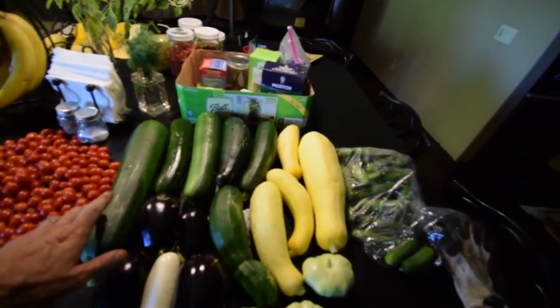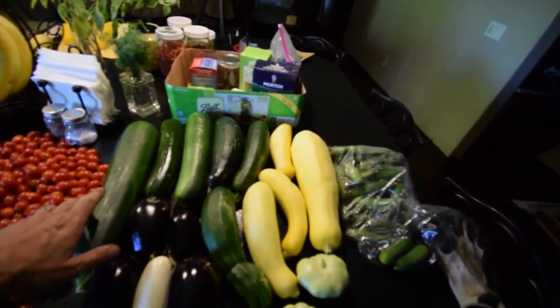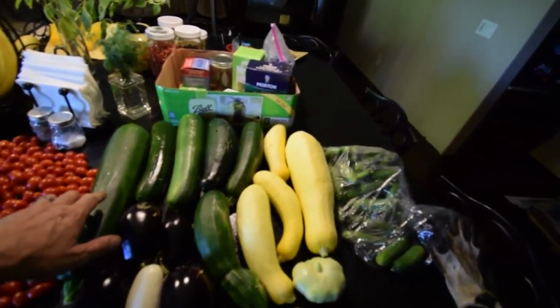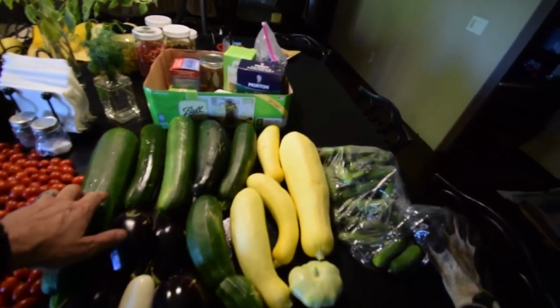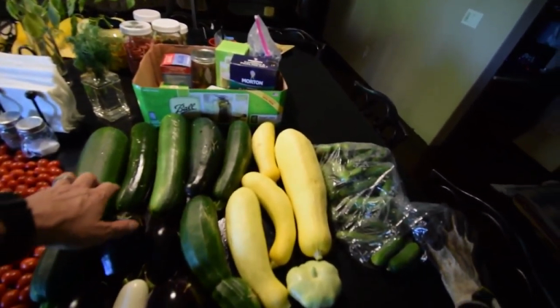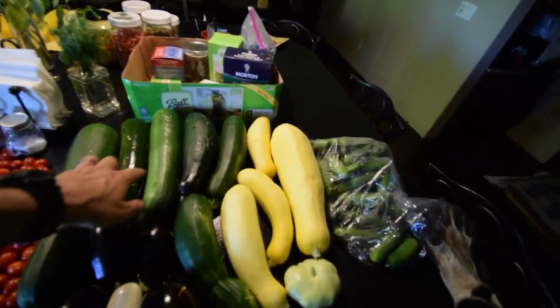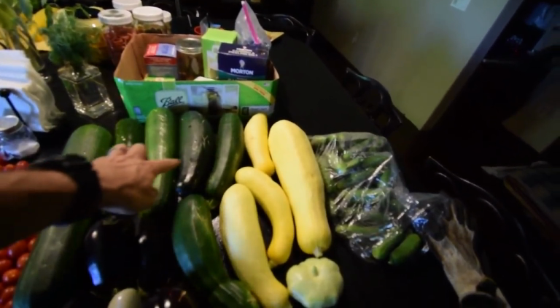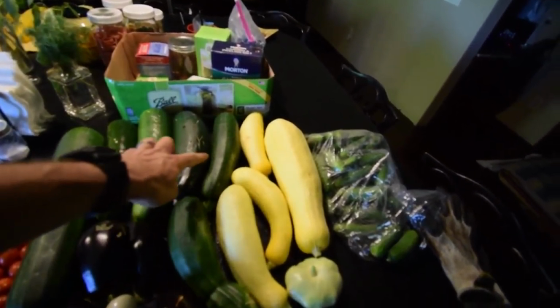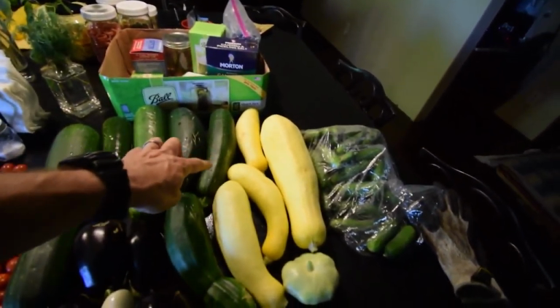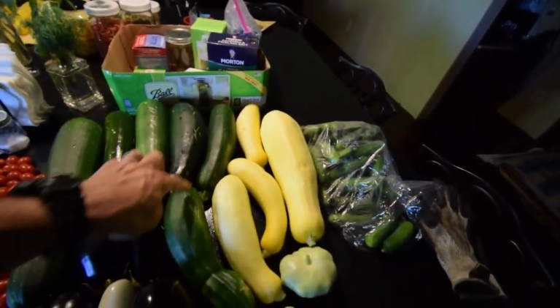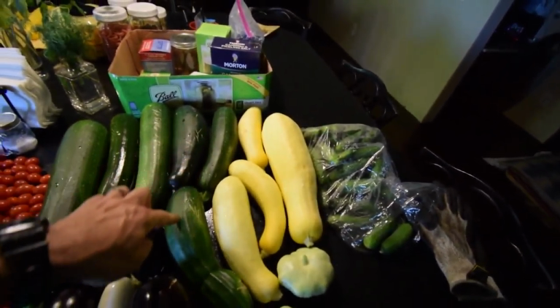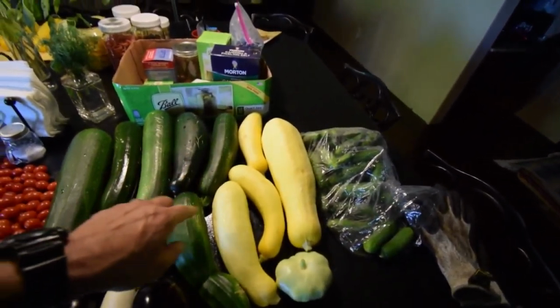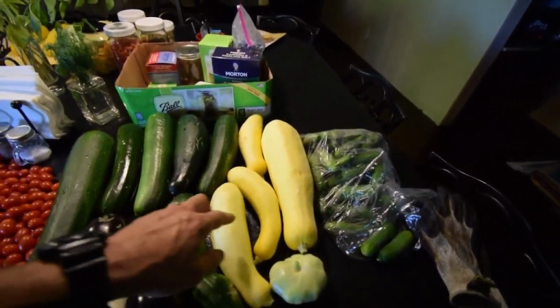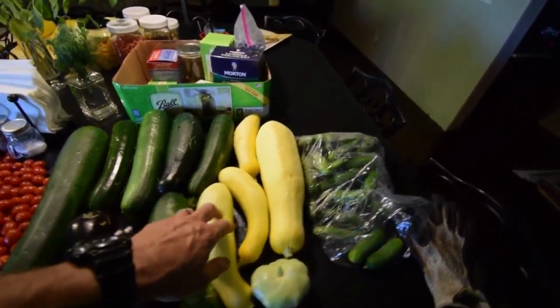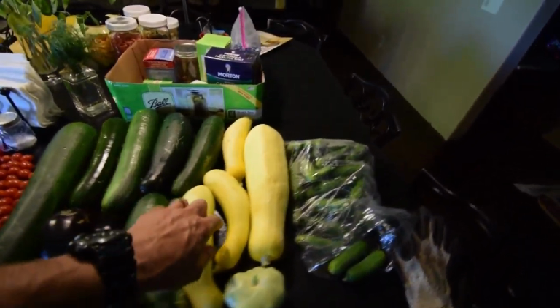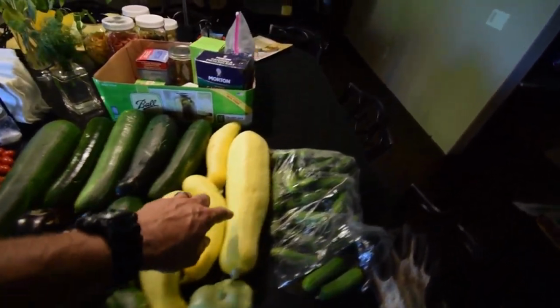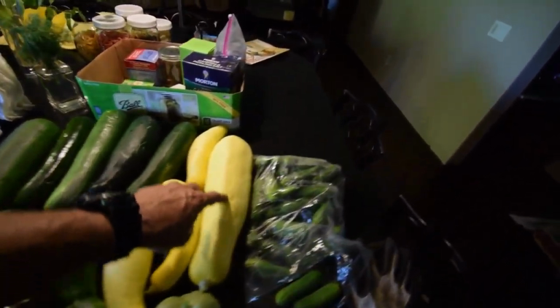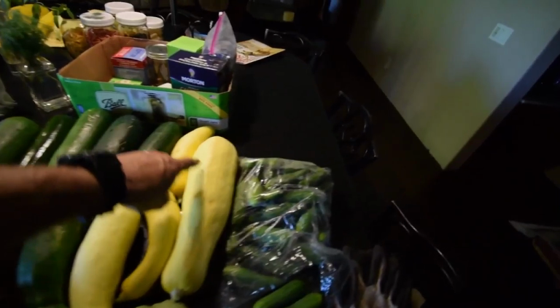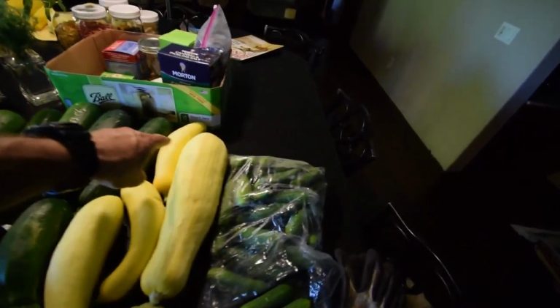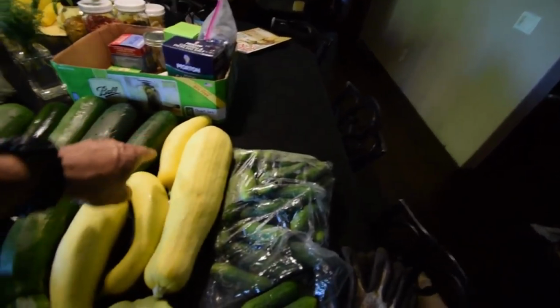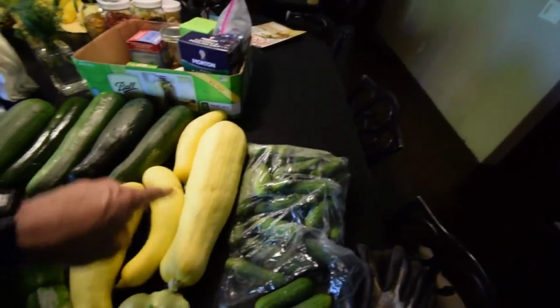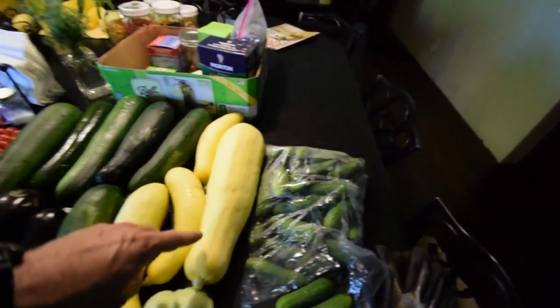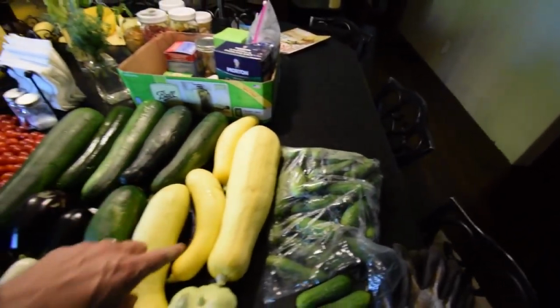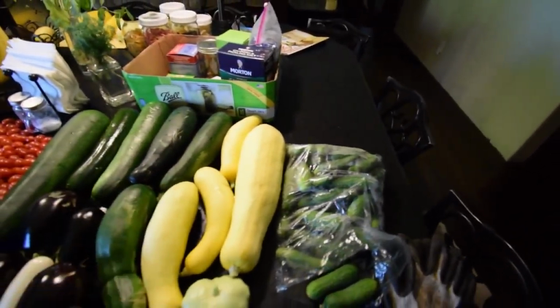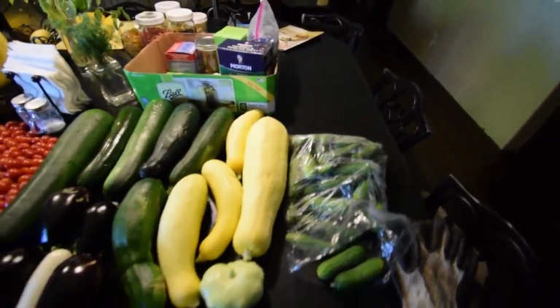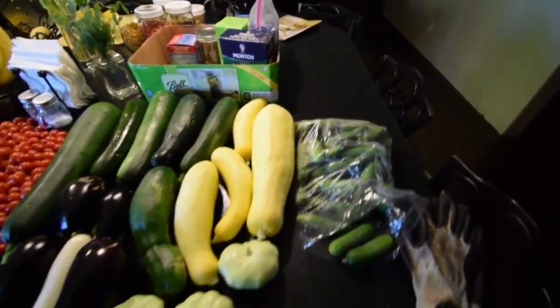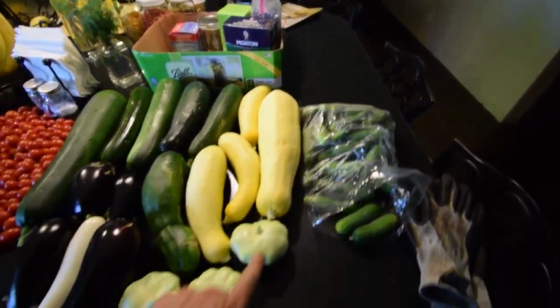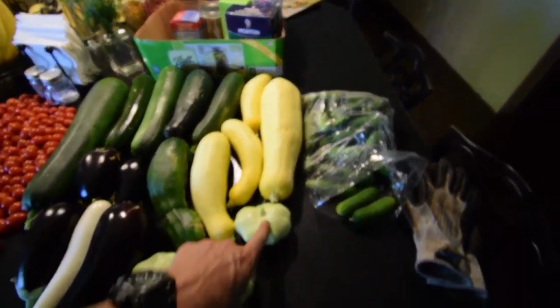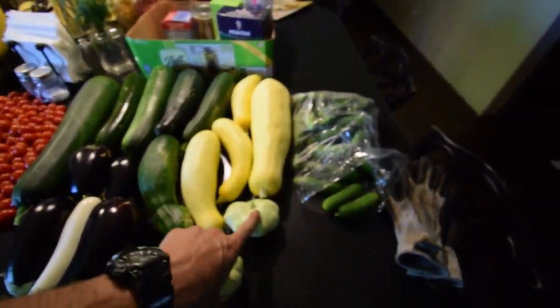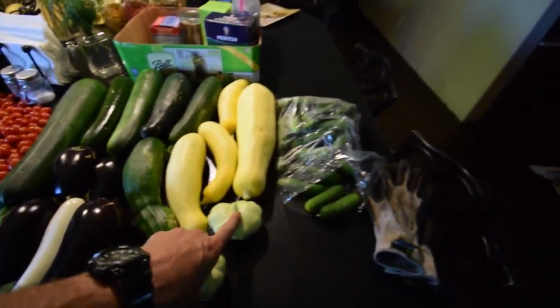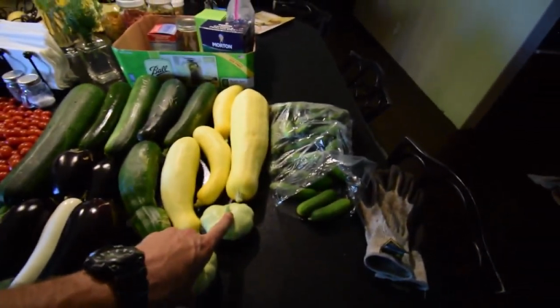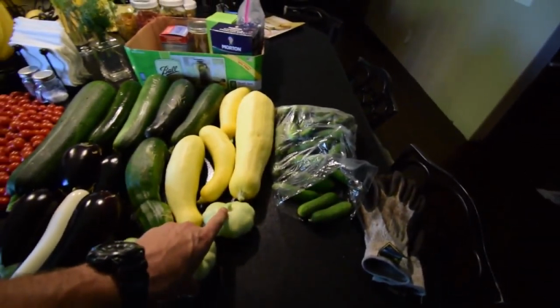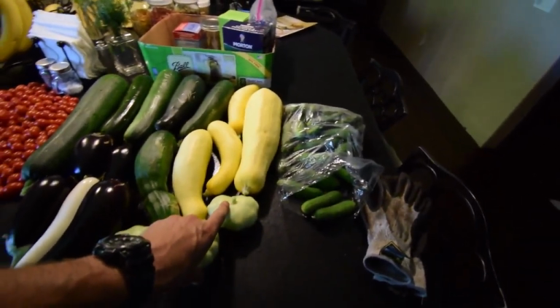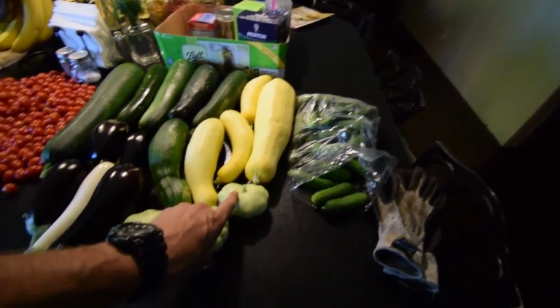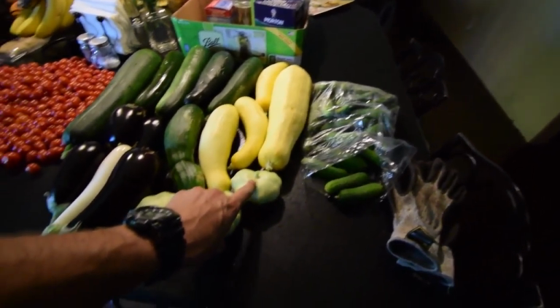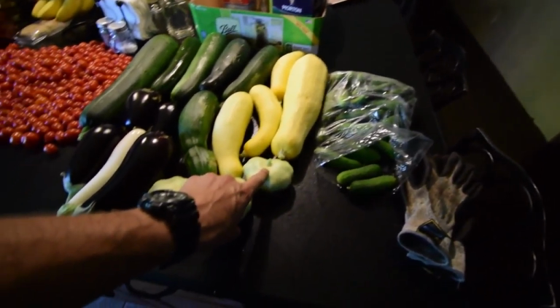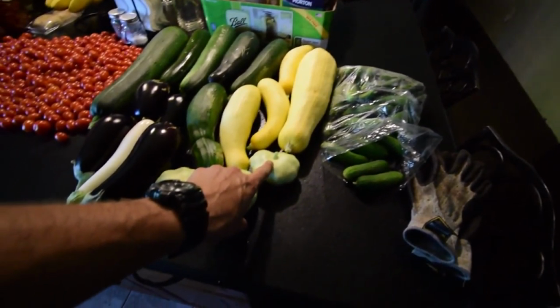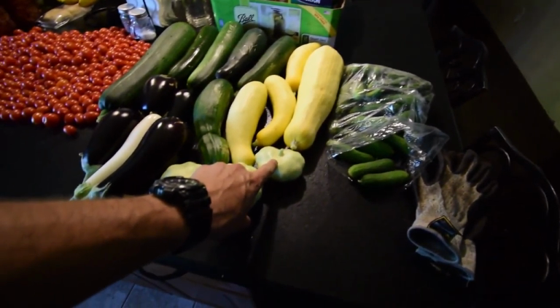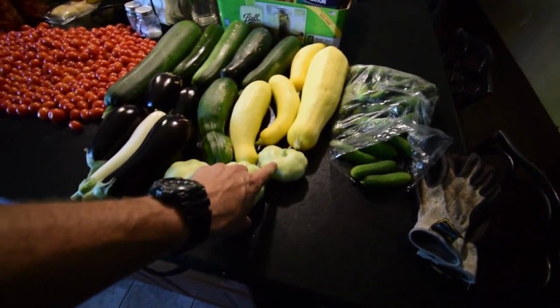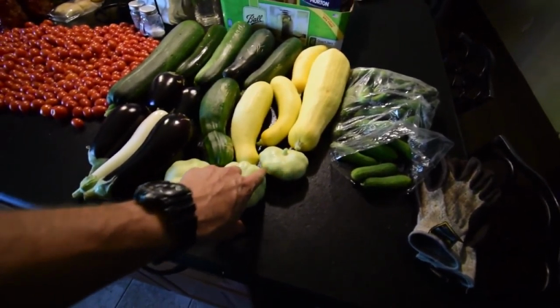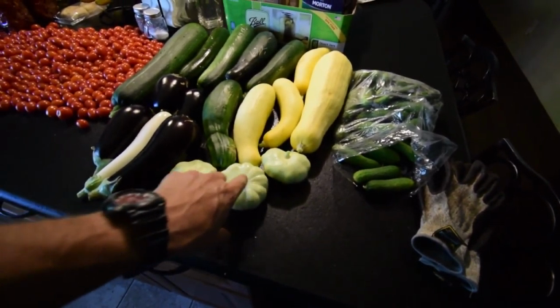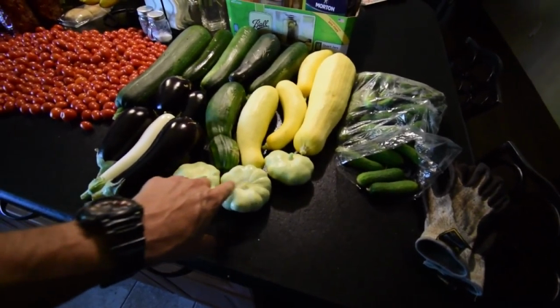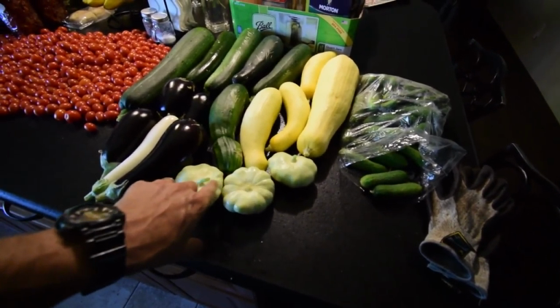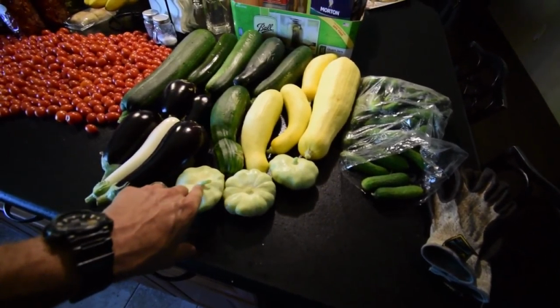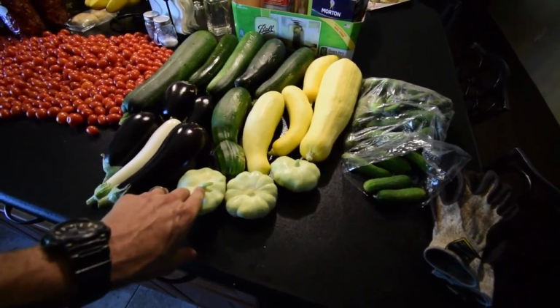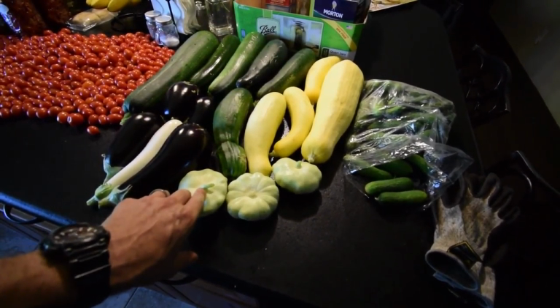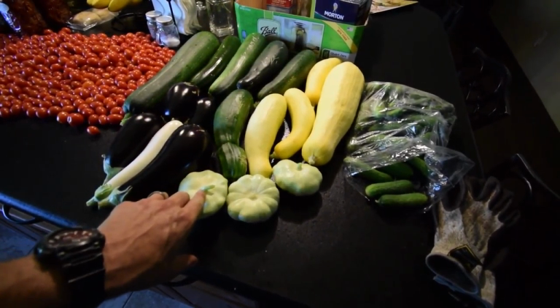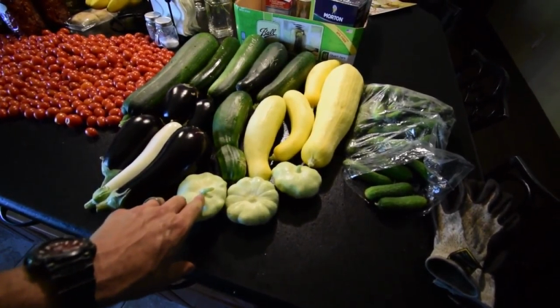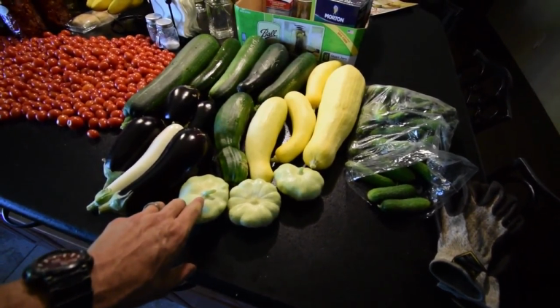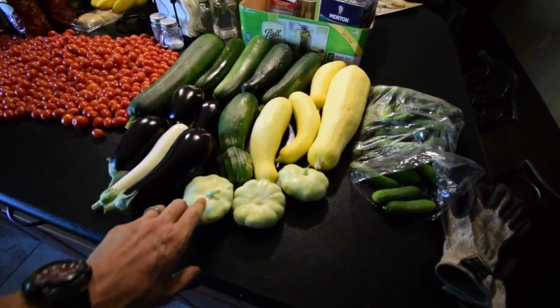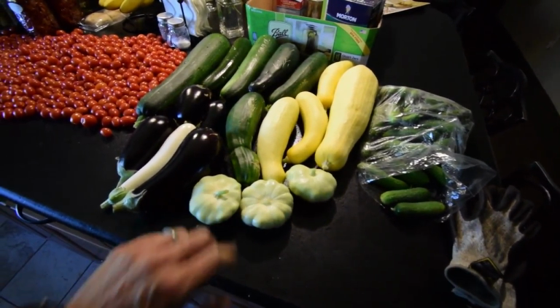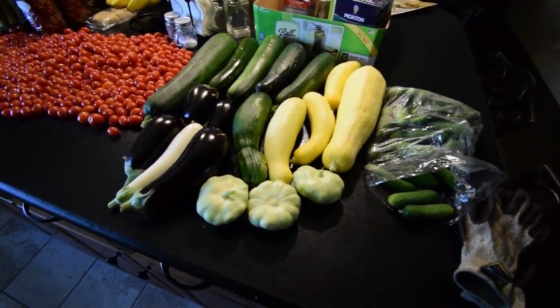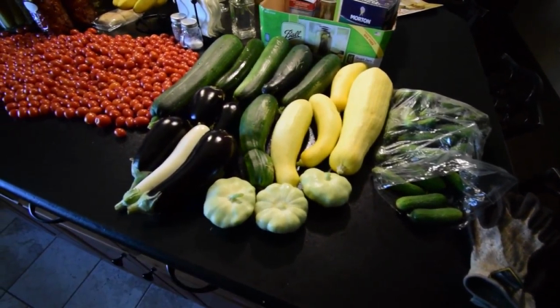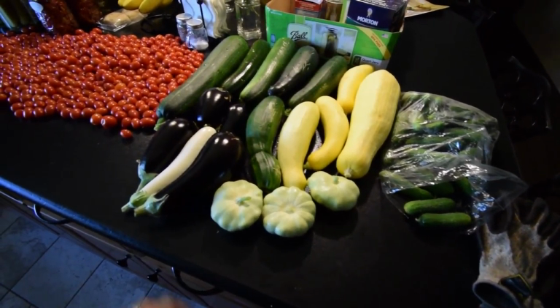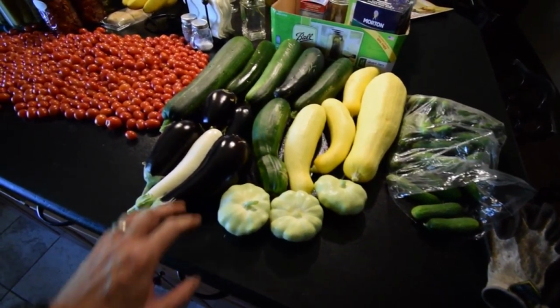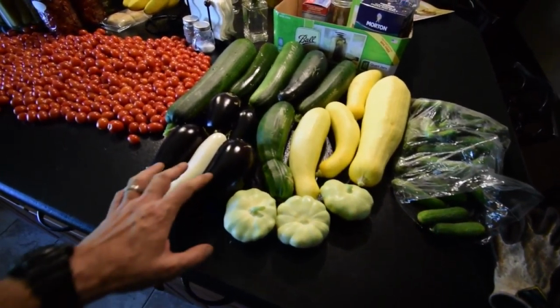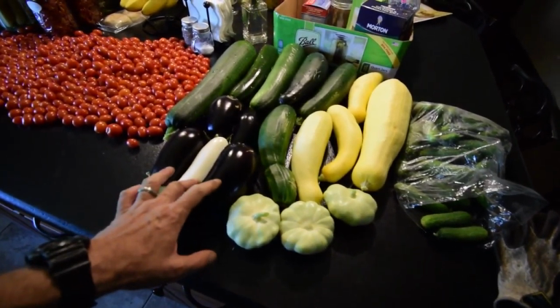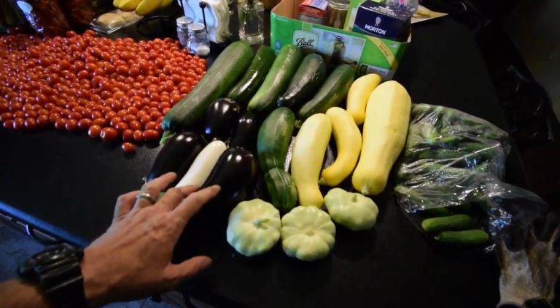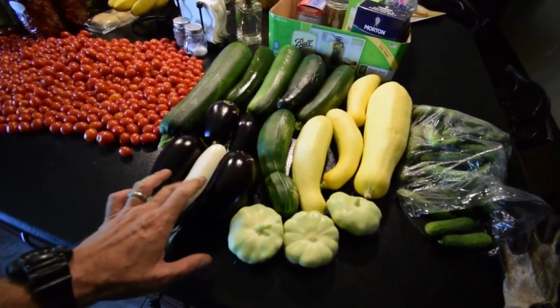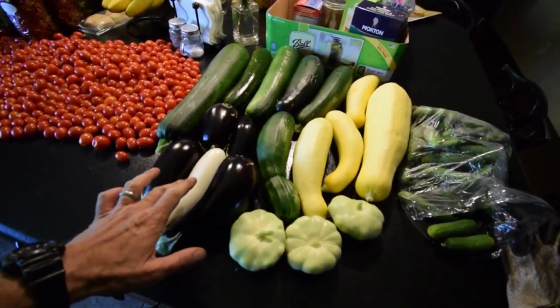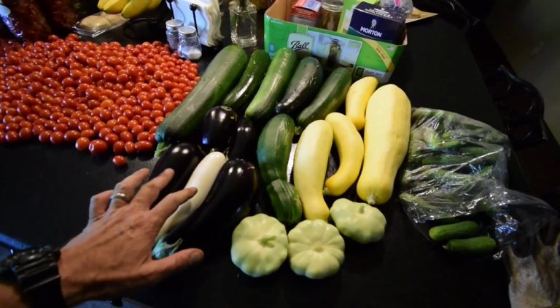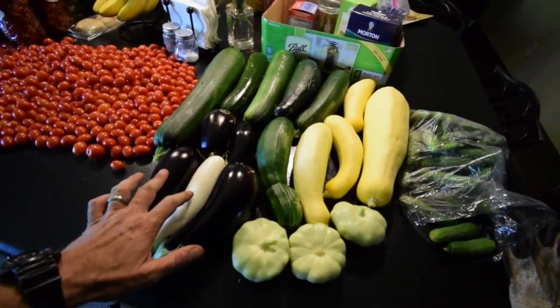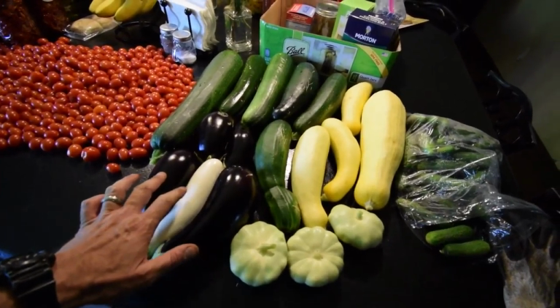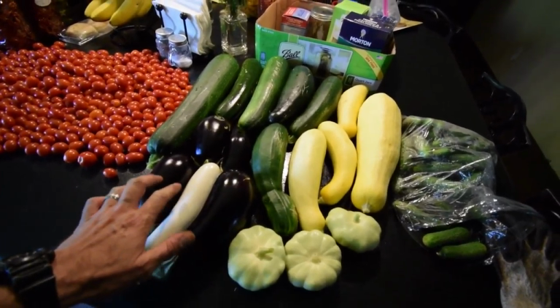Here's our zucchinis, here's our yellow squash, here's our patty pan little squash, and these are all the eggplants.